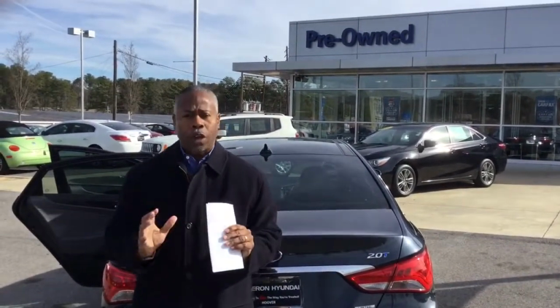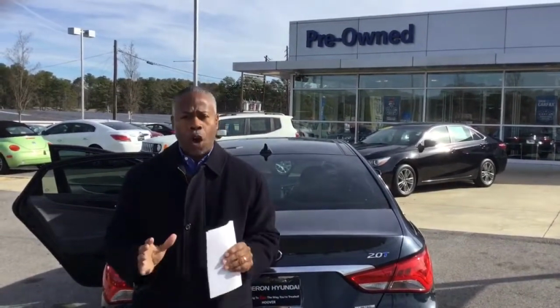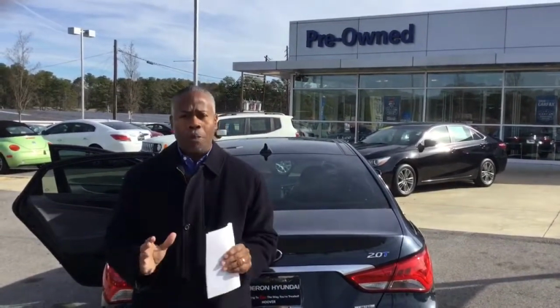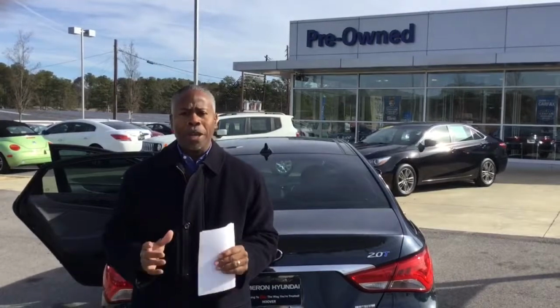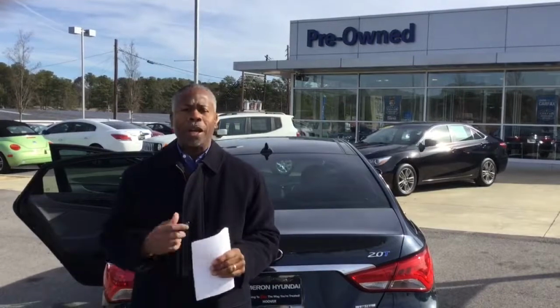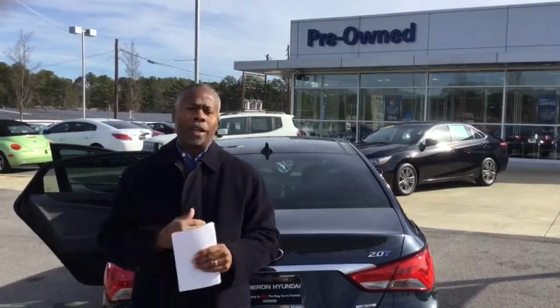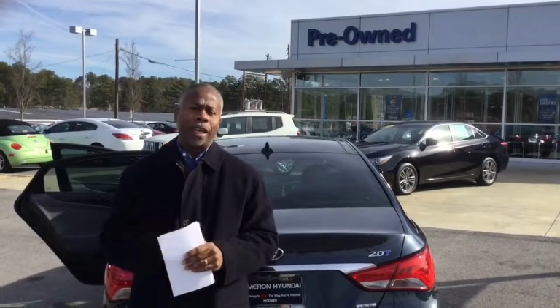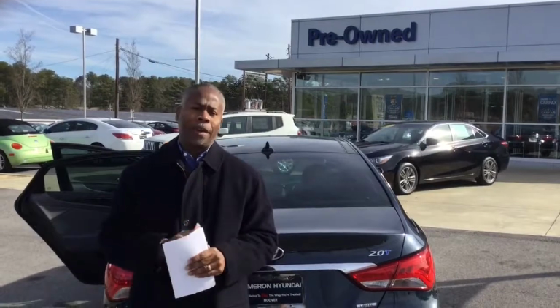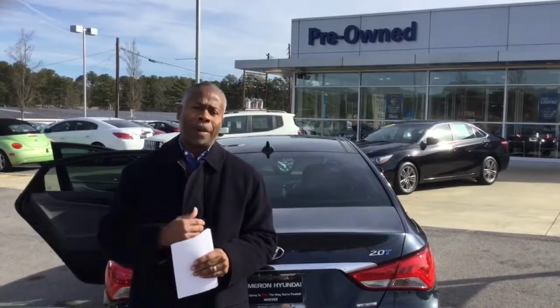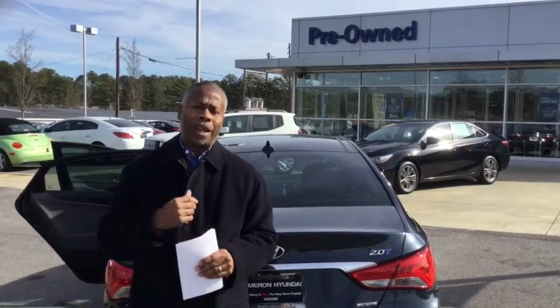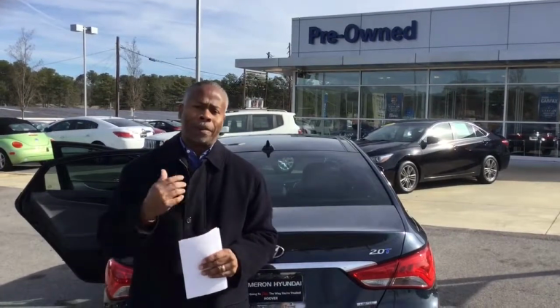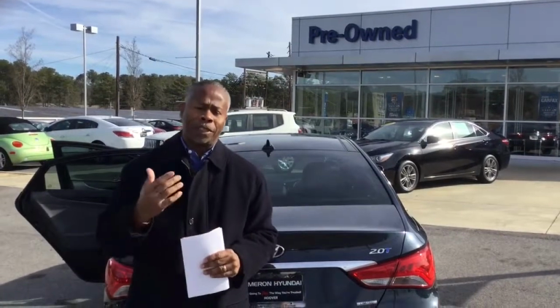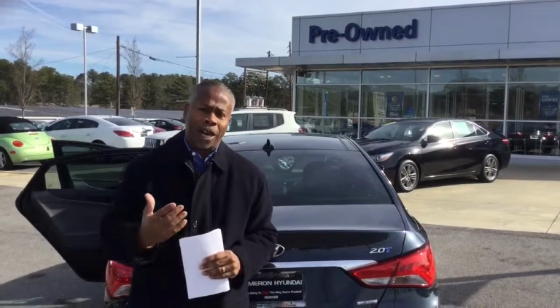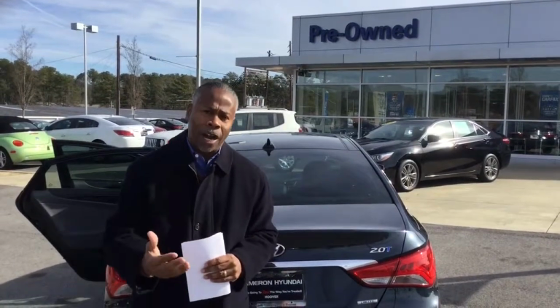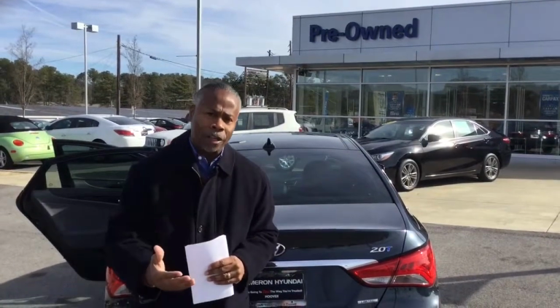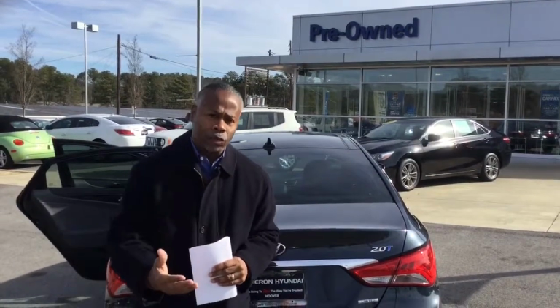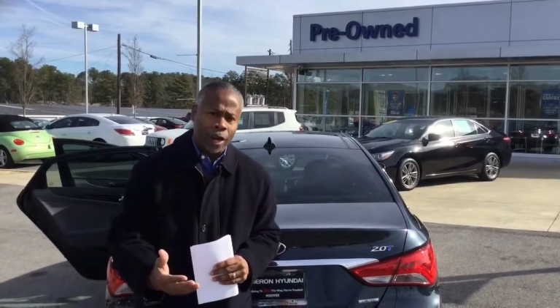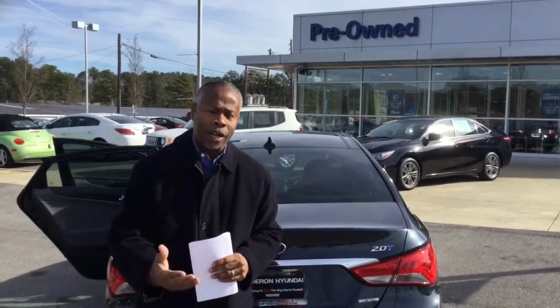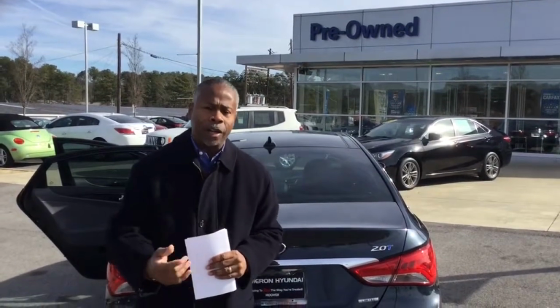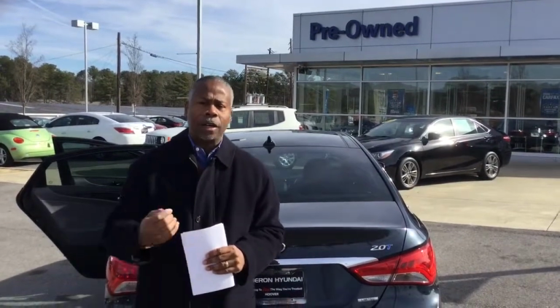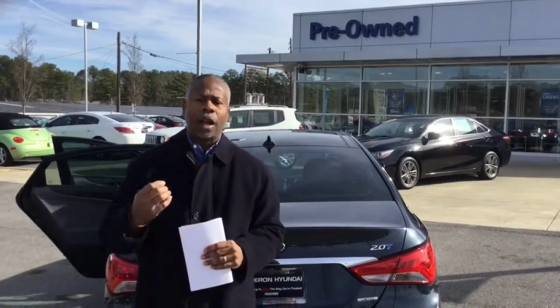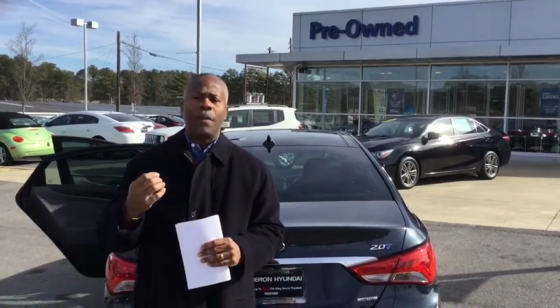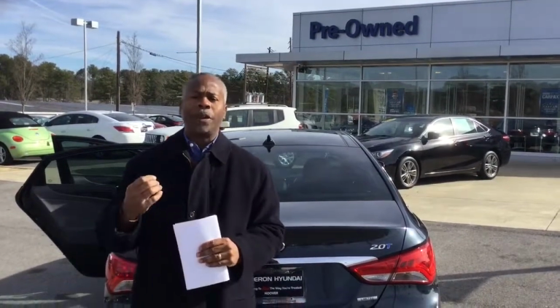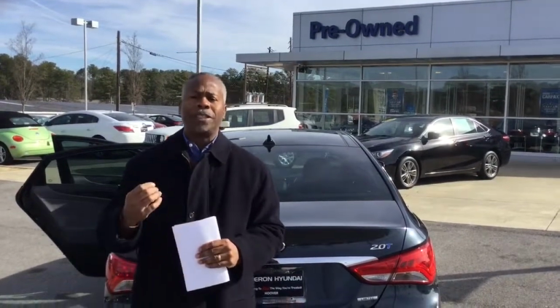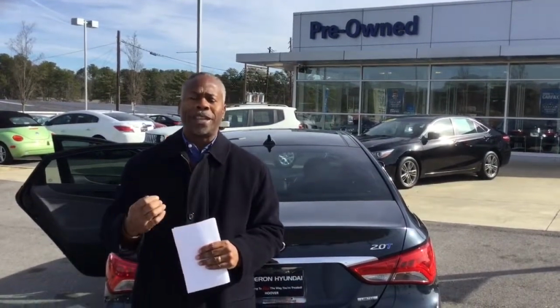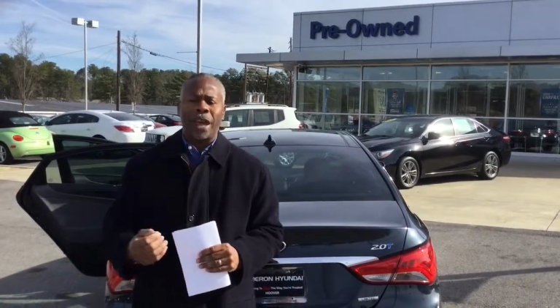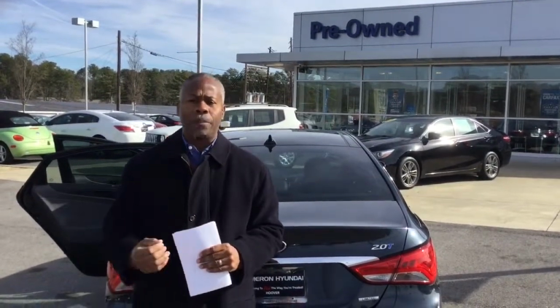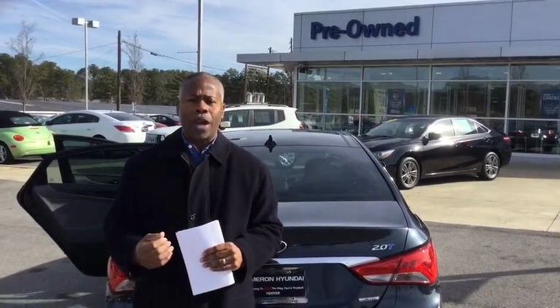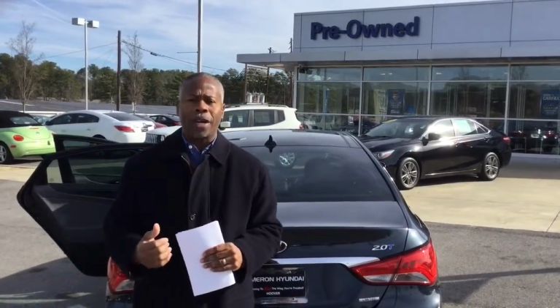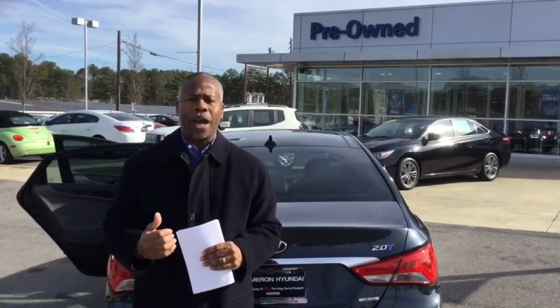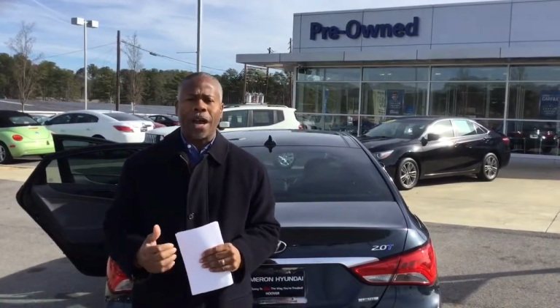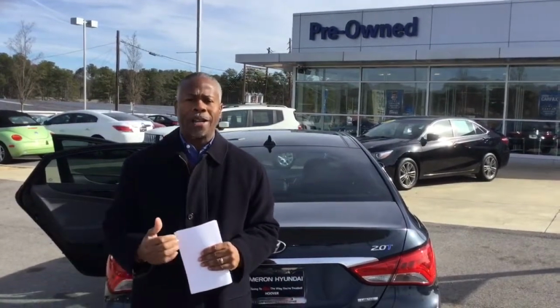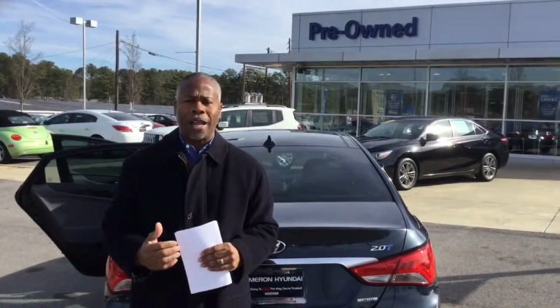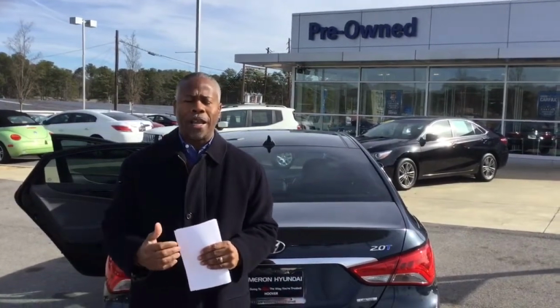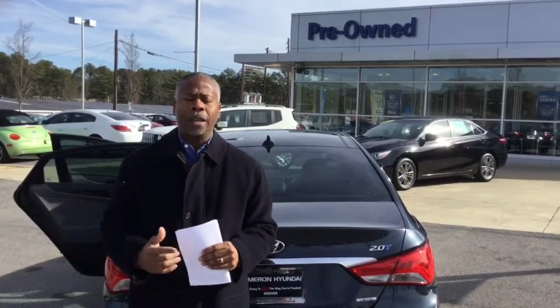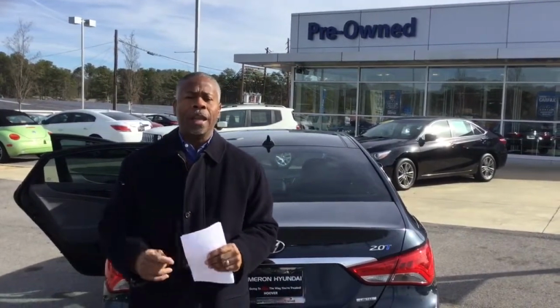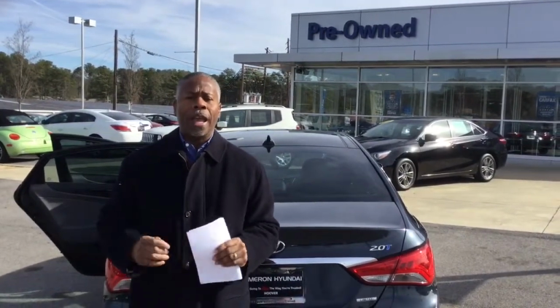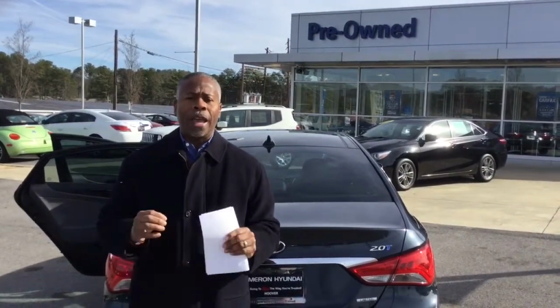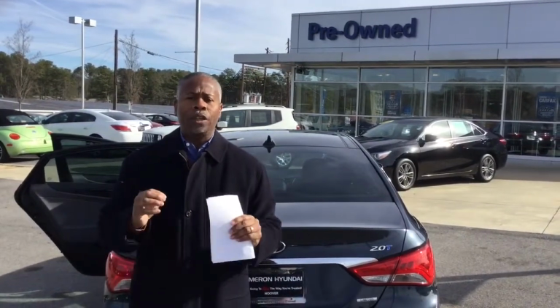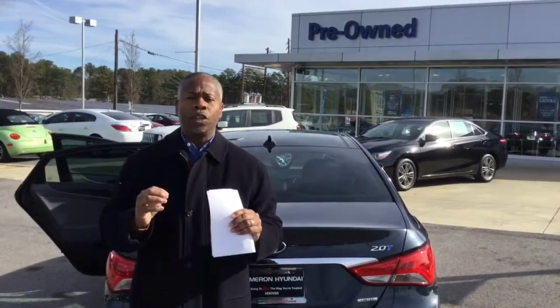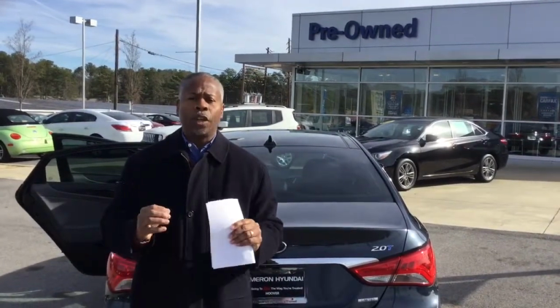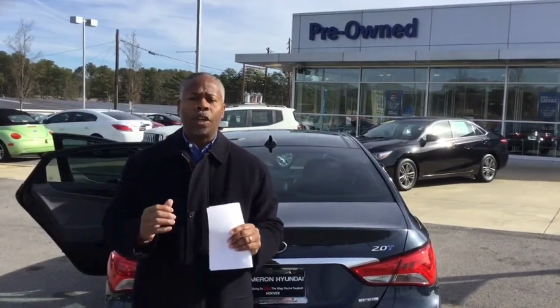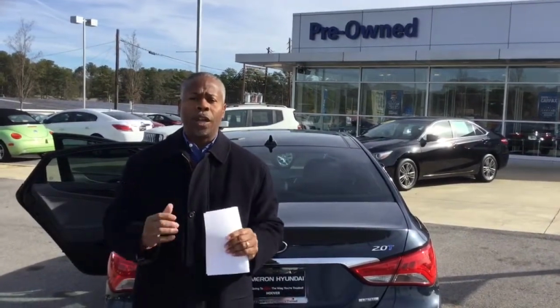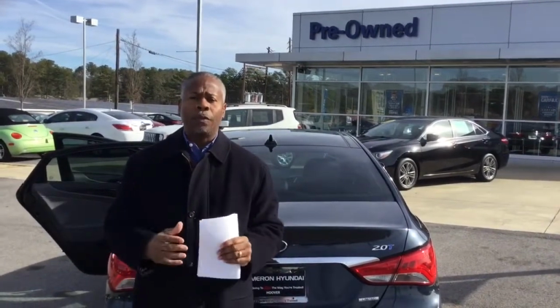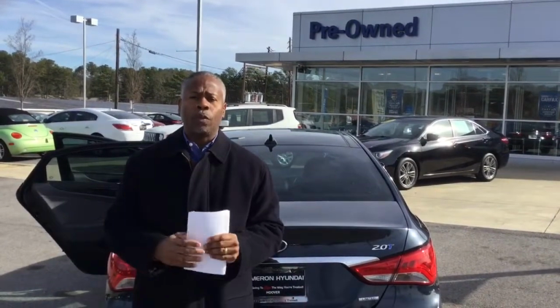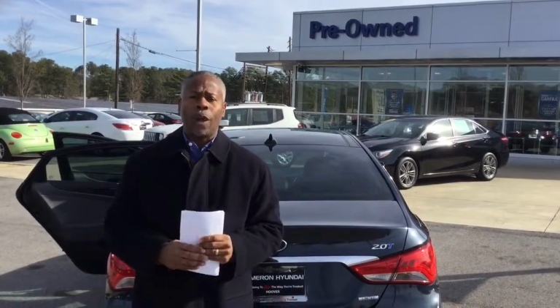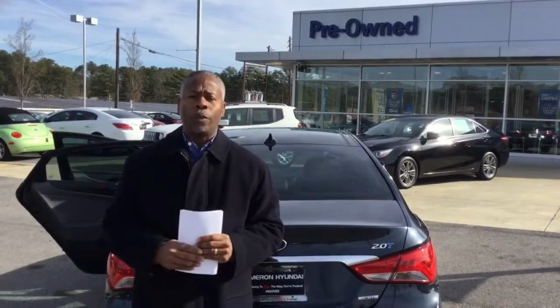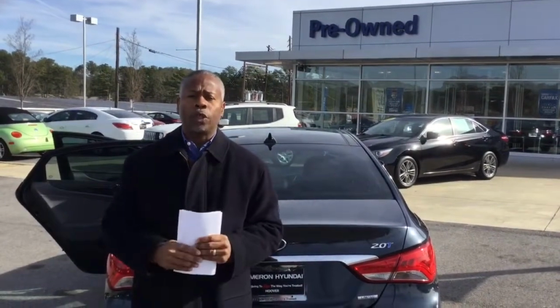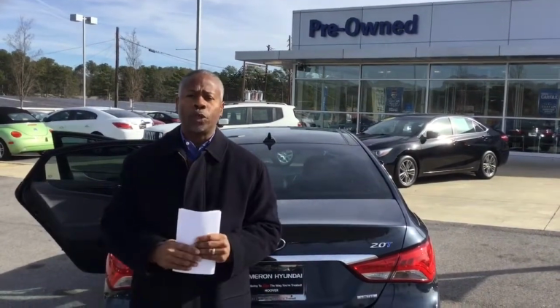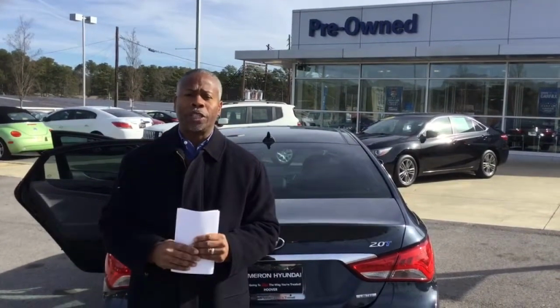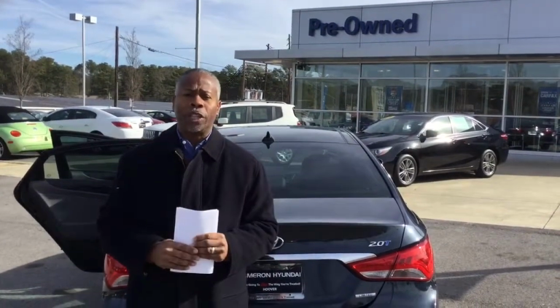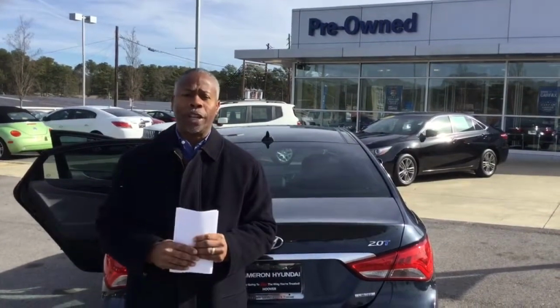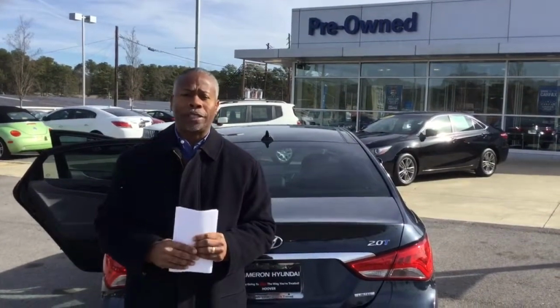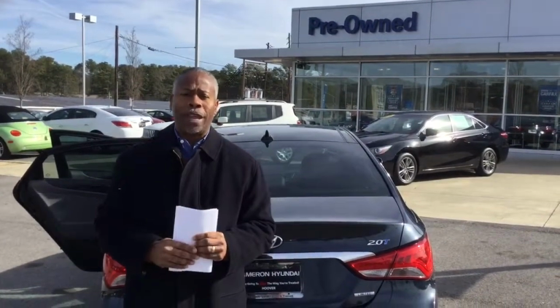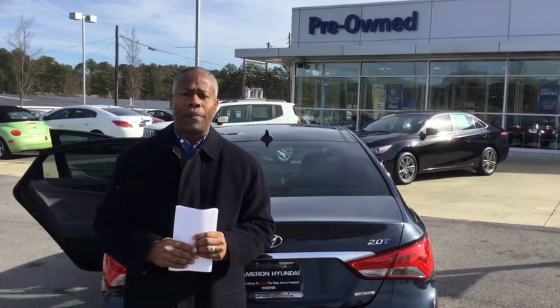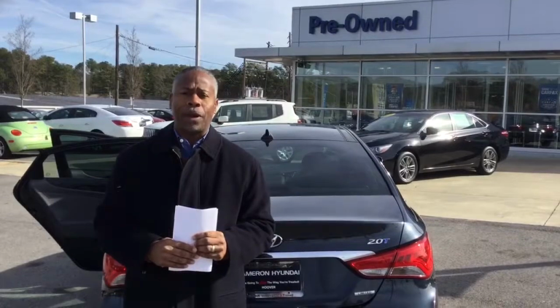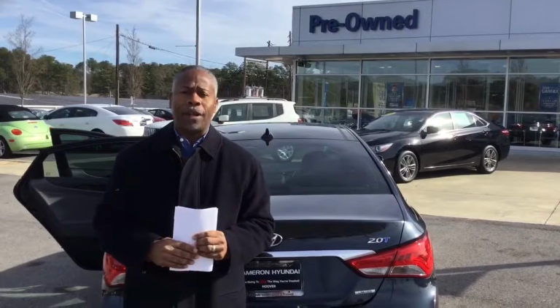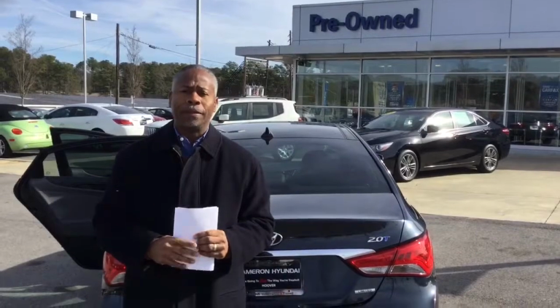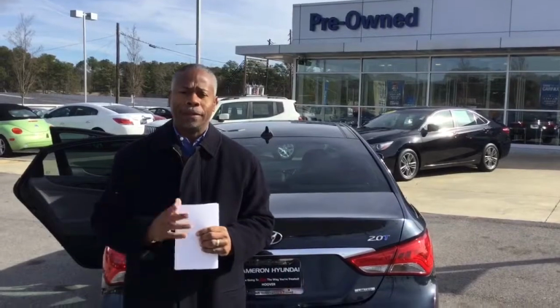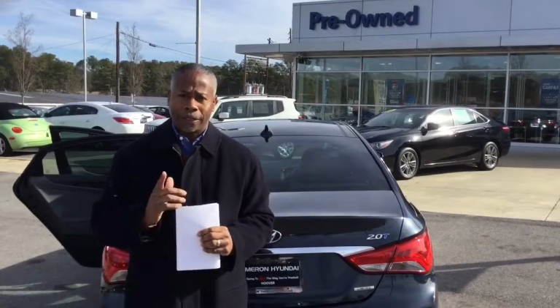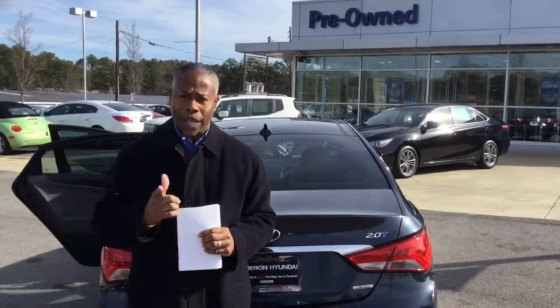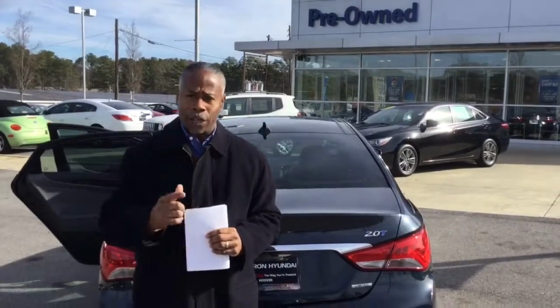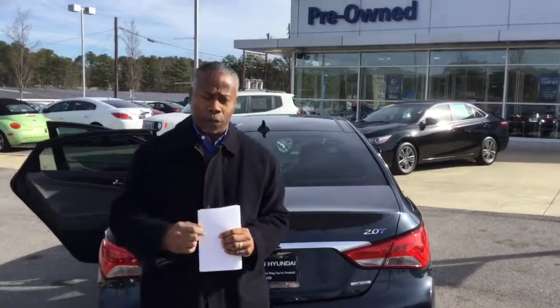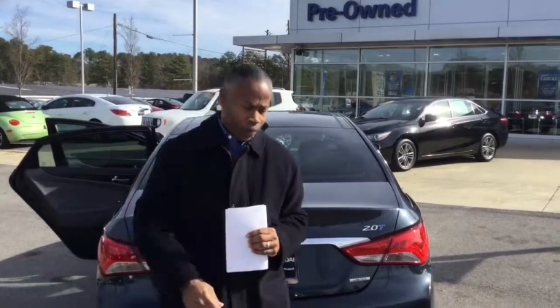Call me. Again, my name is Don Traylor. I'm with Tameron Hyundai, and you're going to love the way we treat you here at Tameron. Thank you.